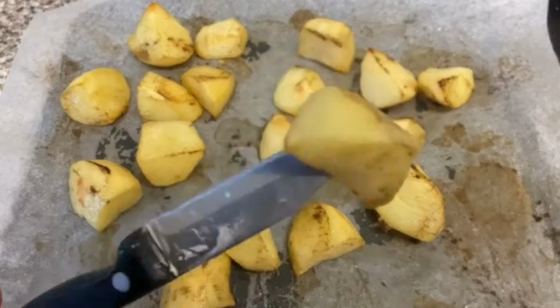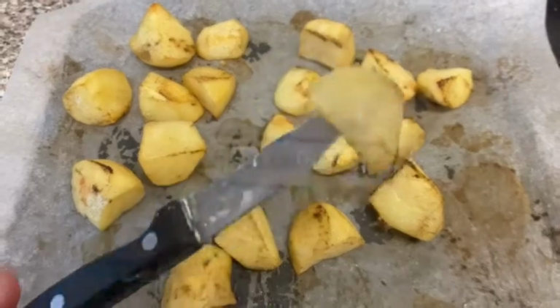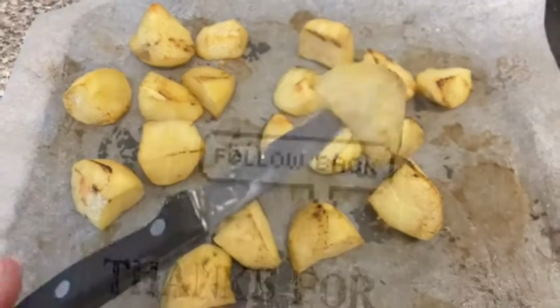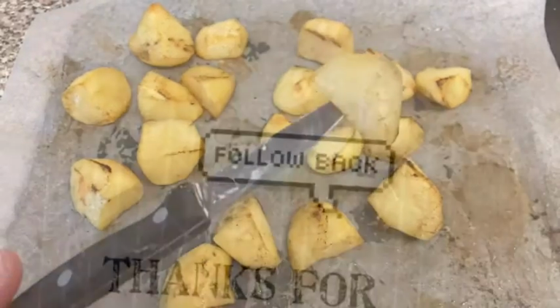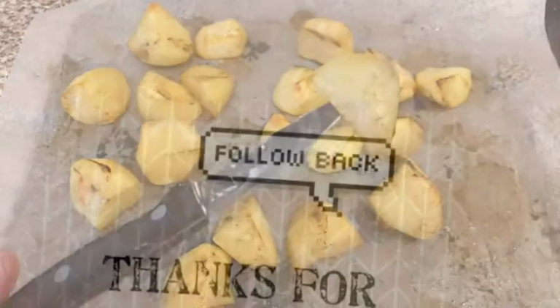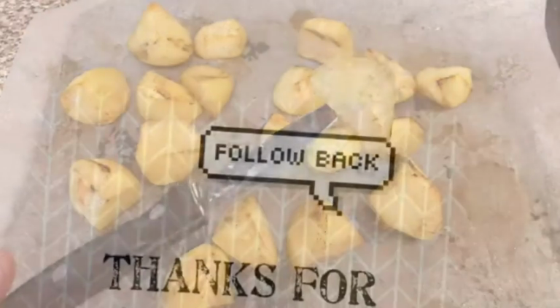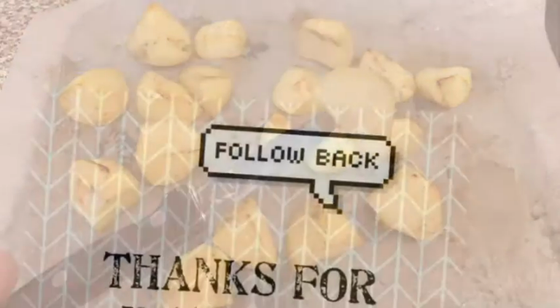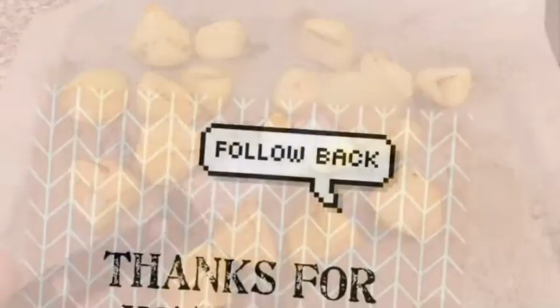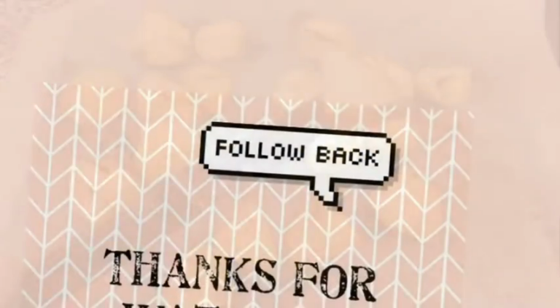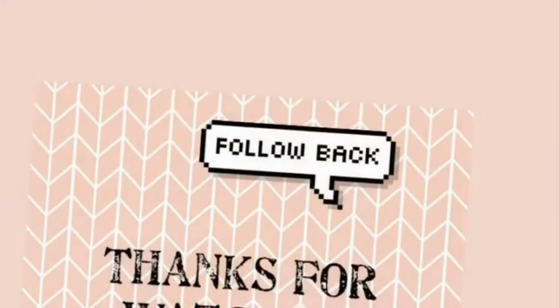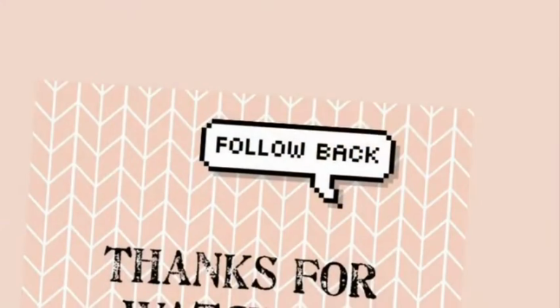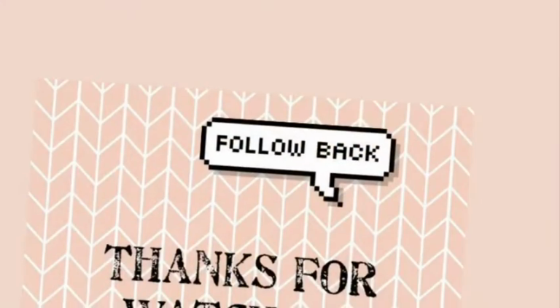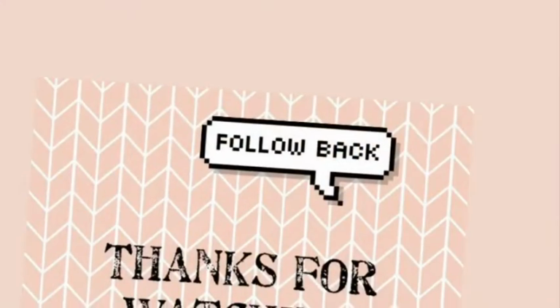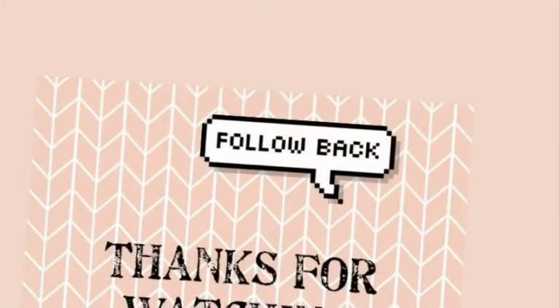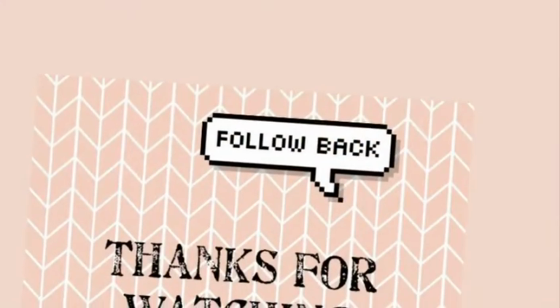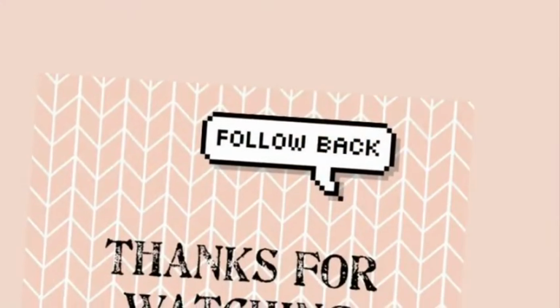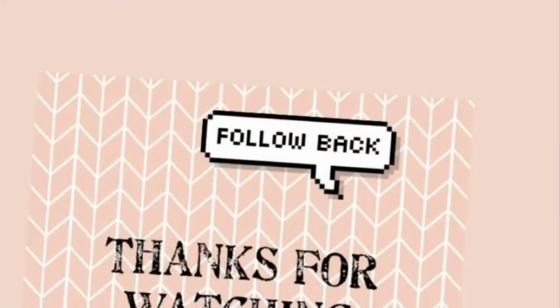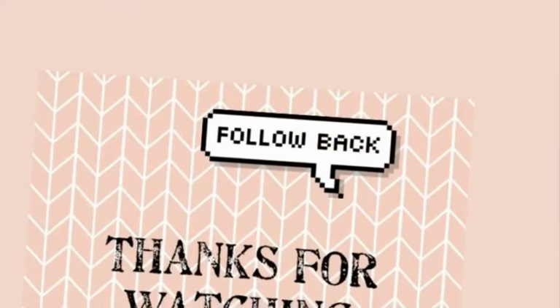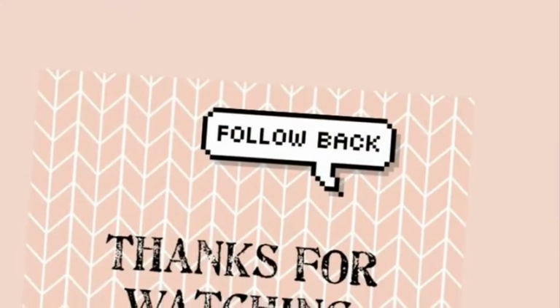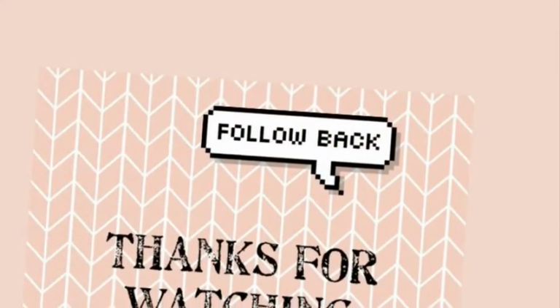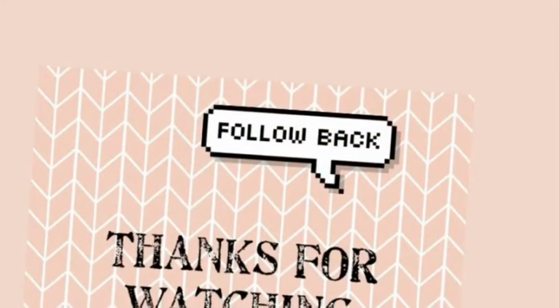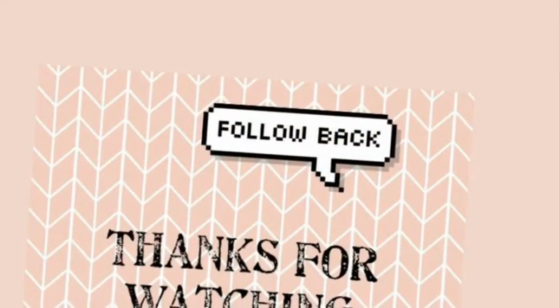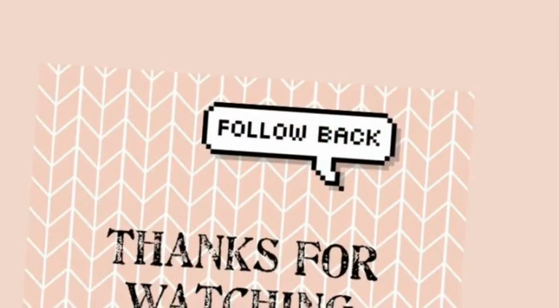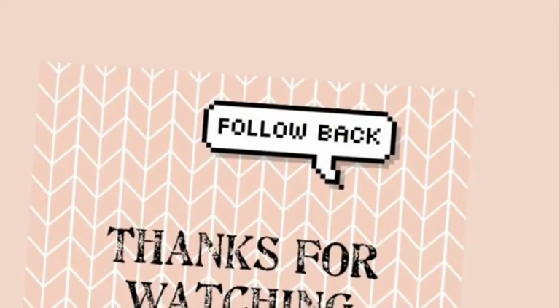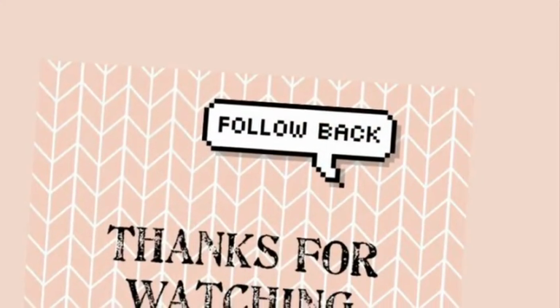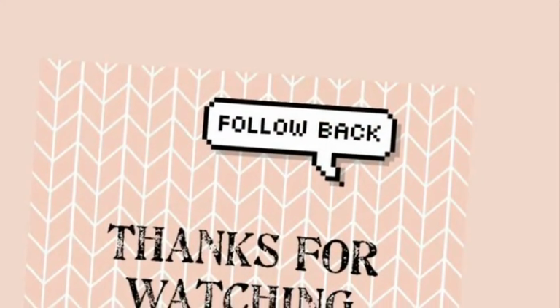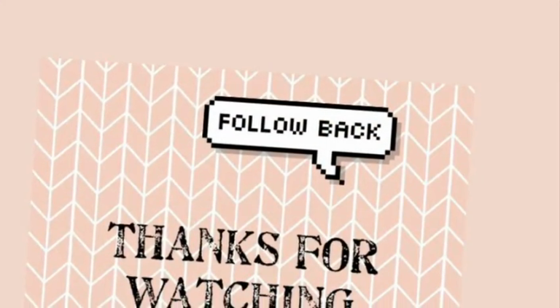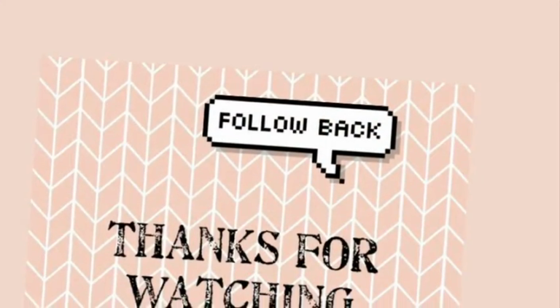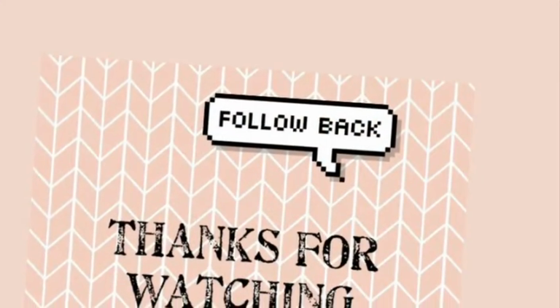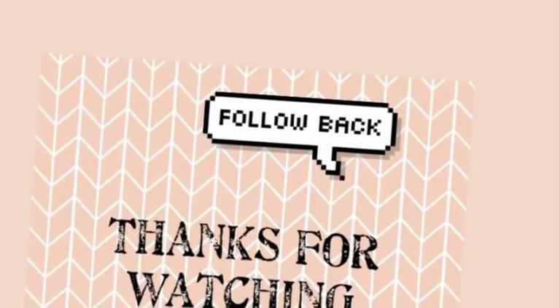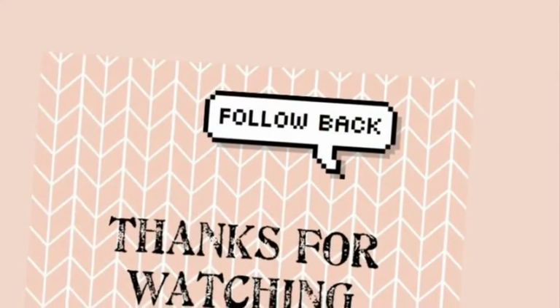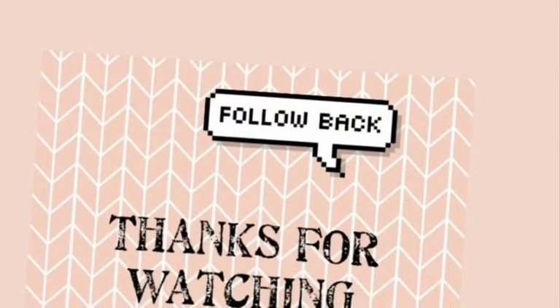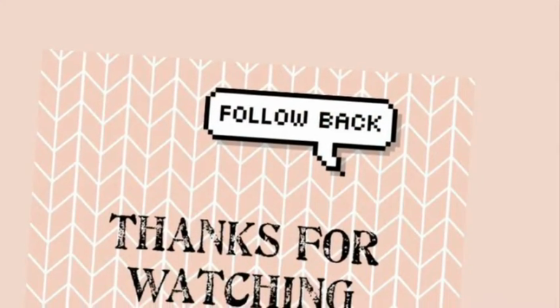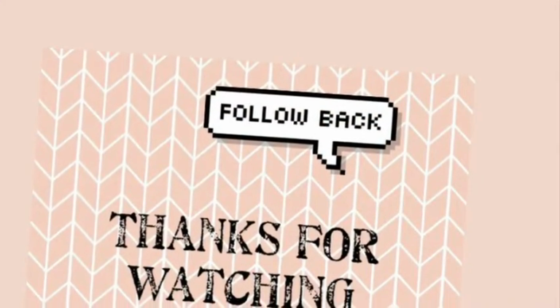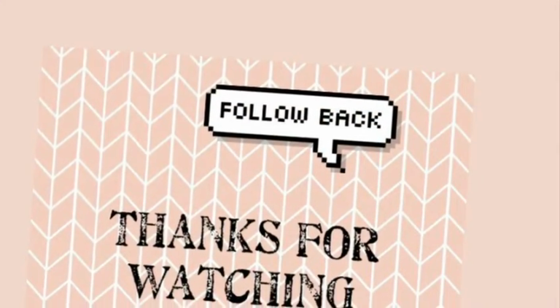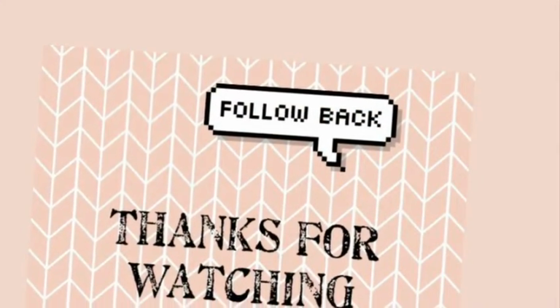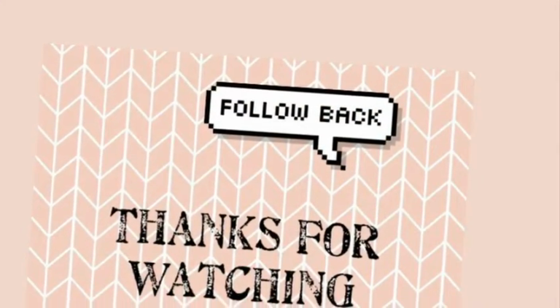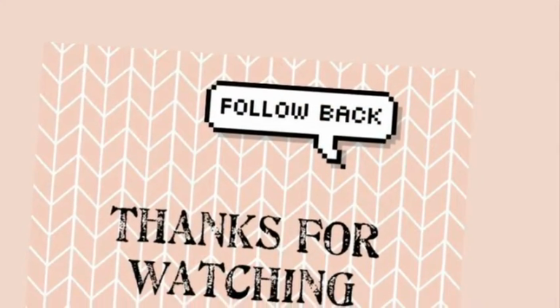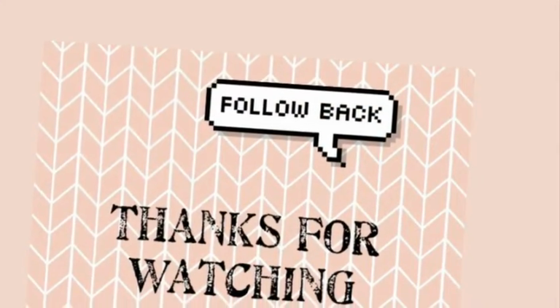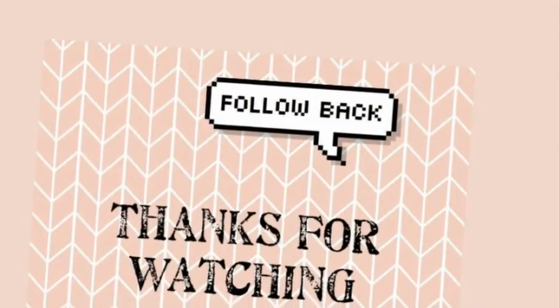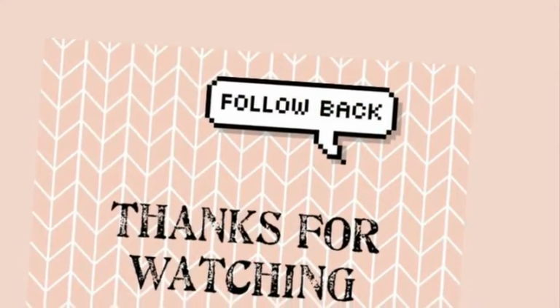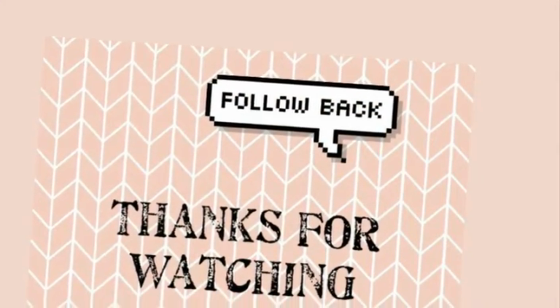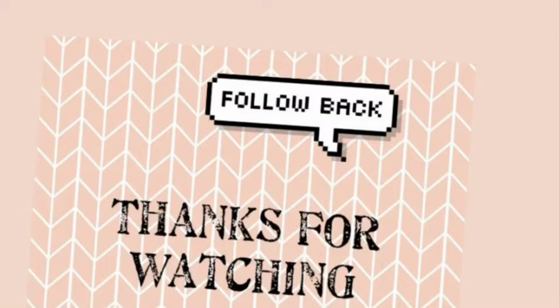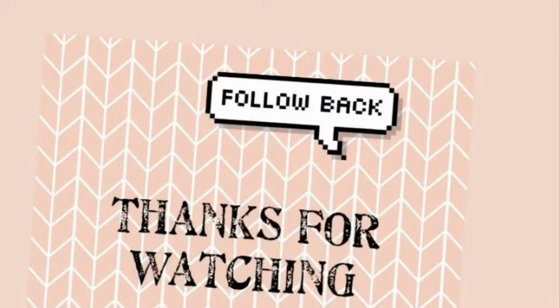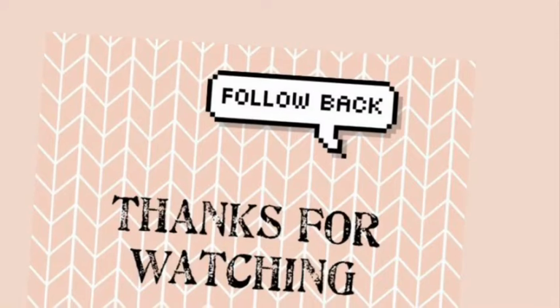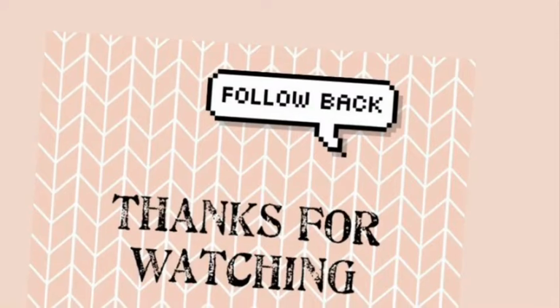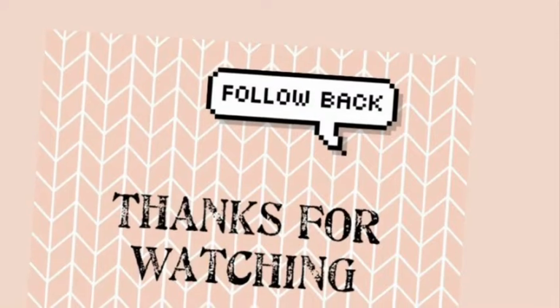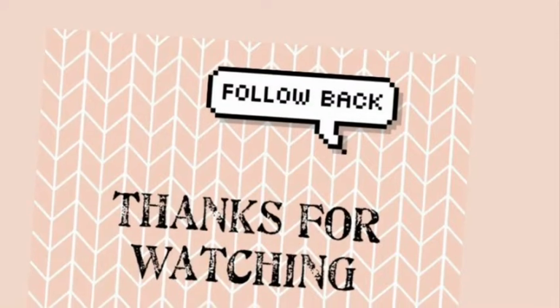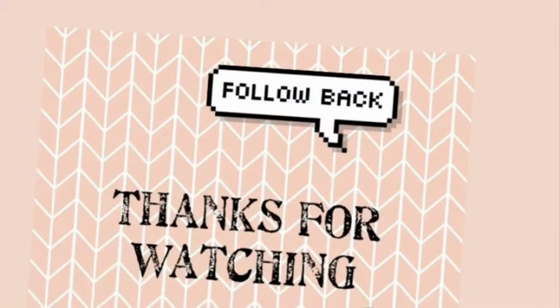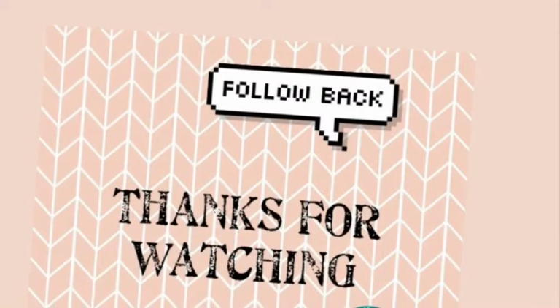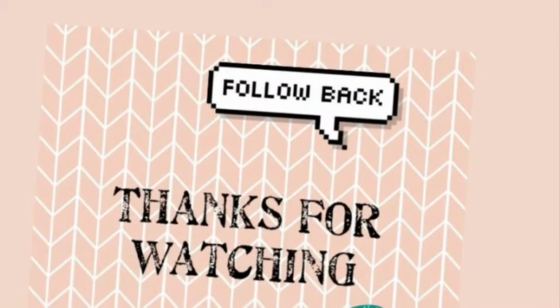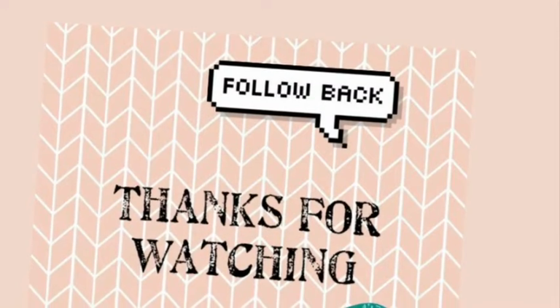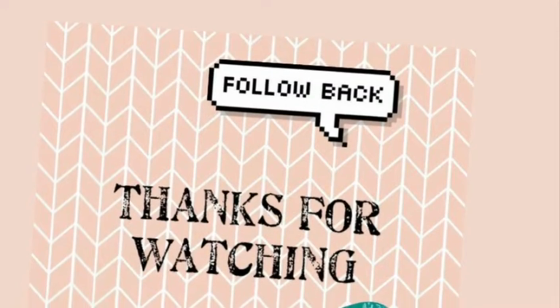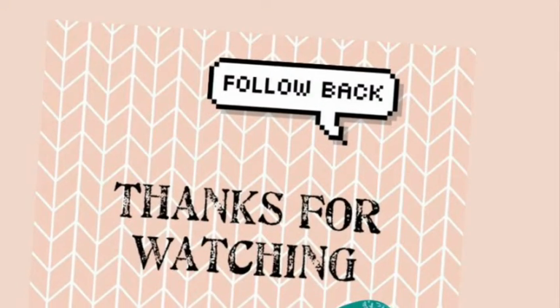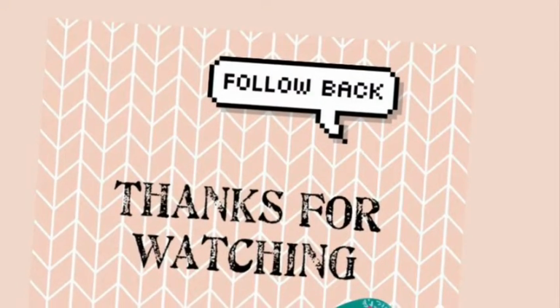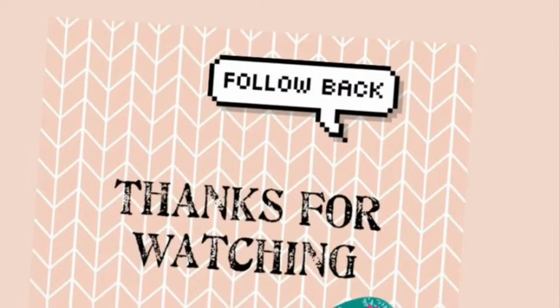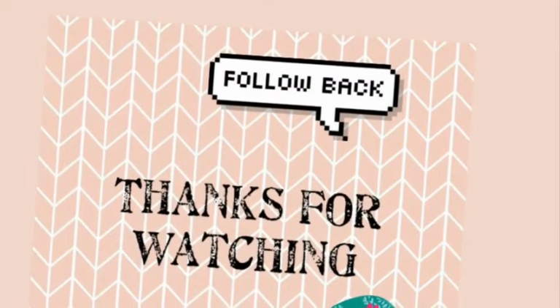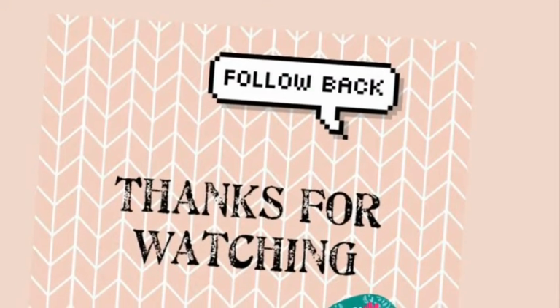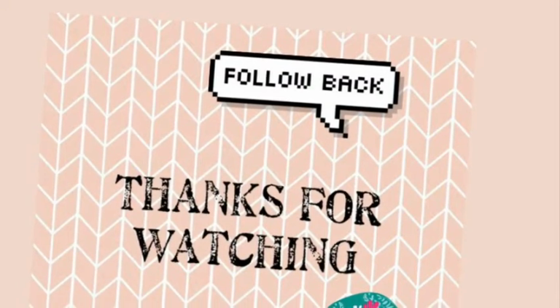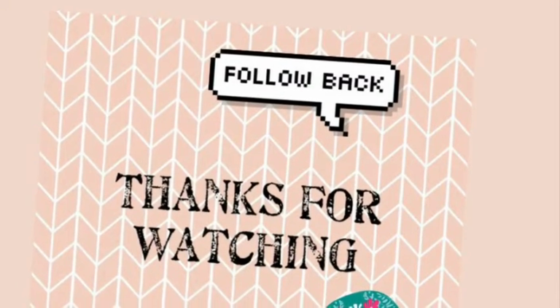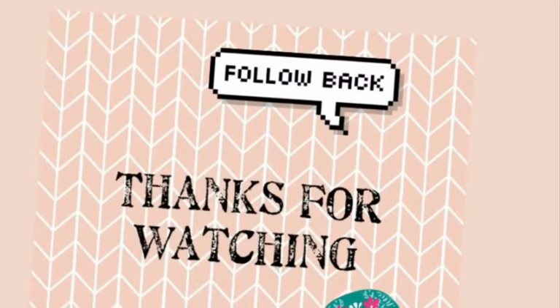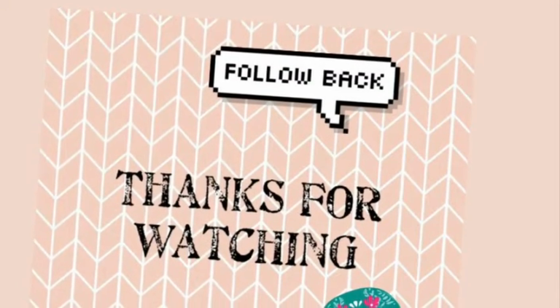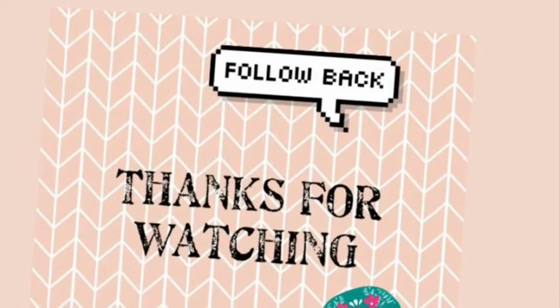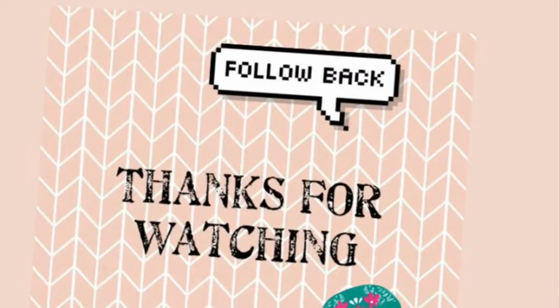So there you go! If you enjoyed this video, please hit the thumbs up and subscribe to my channel, and I'll see you guys in another video. Goodbye!